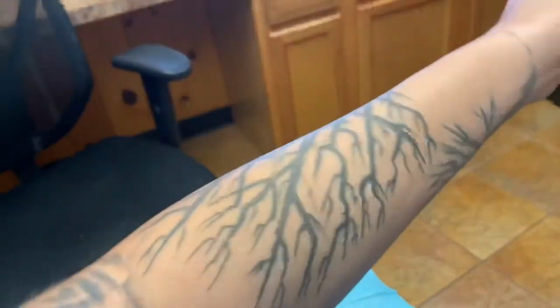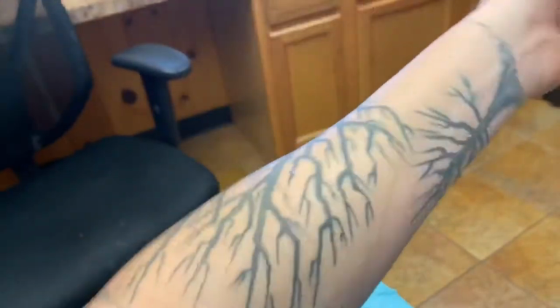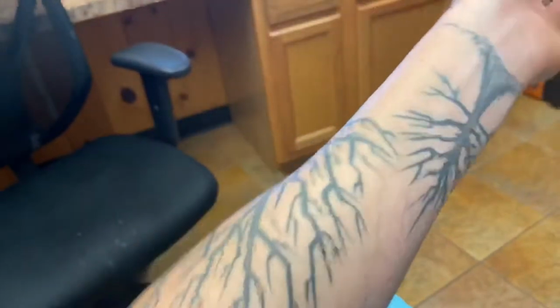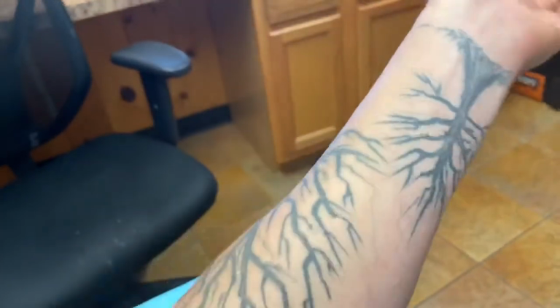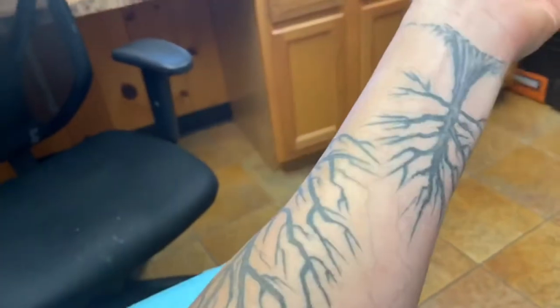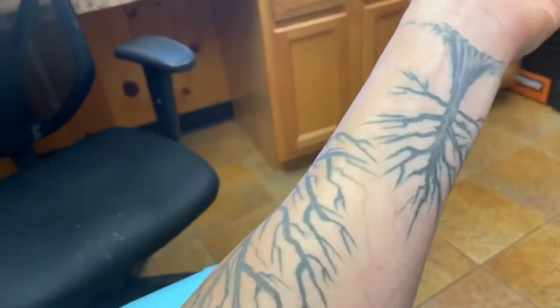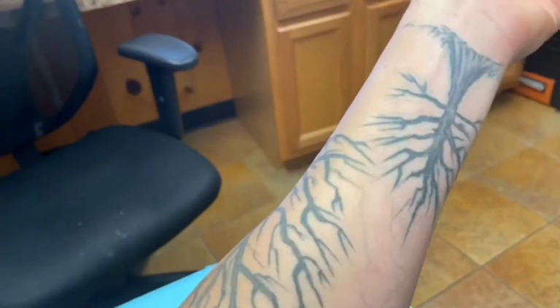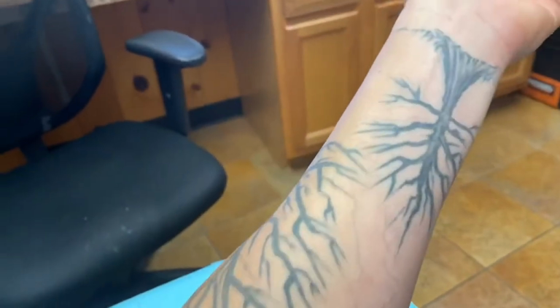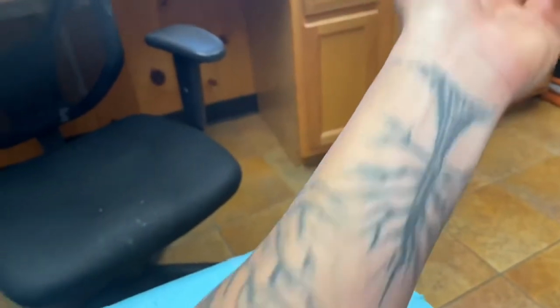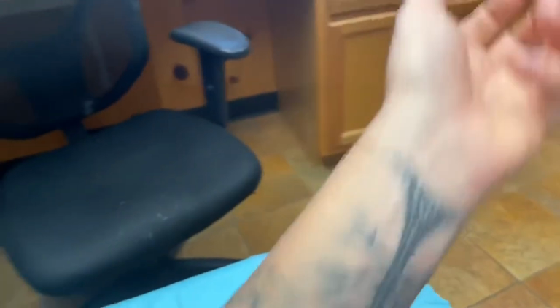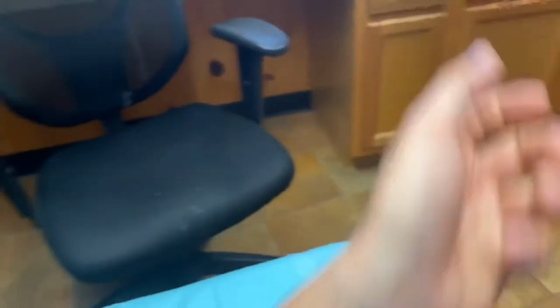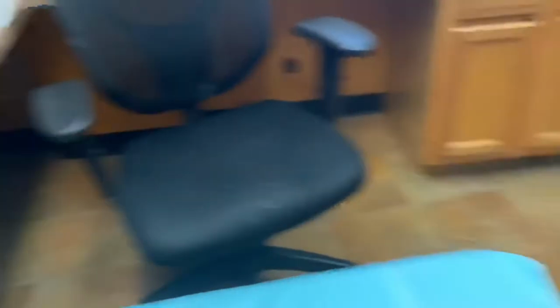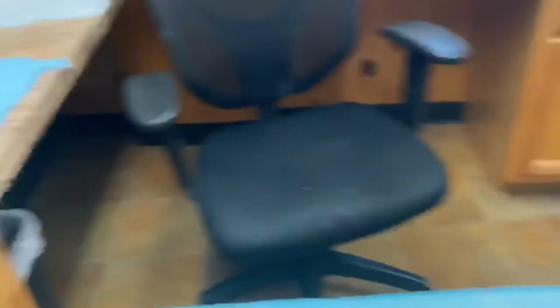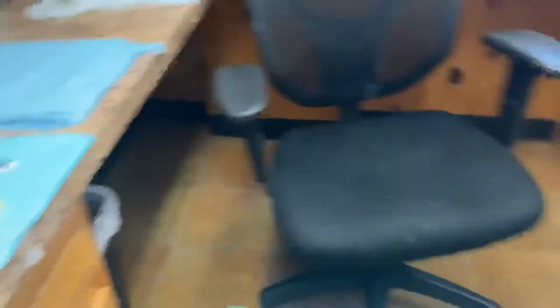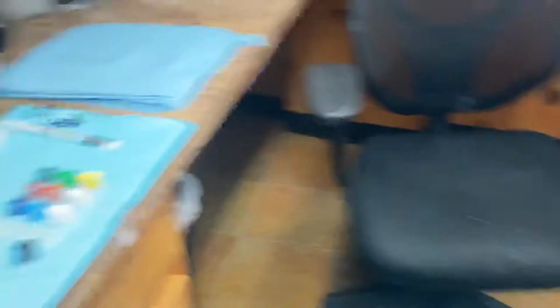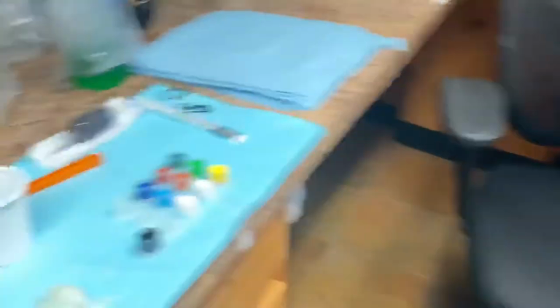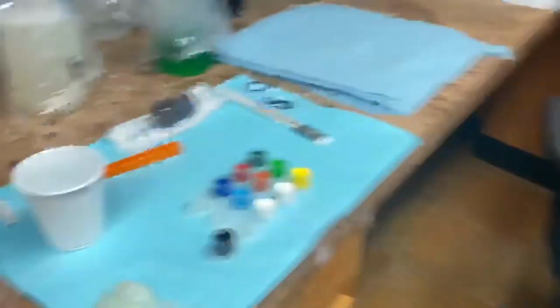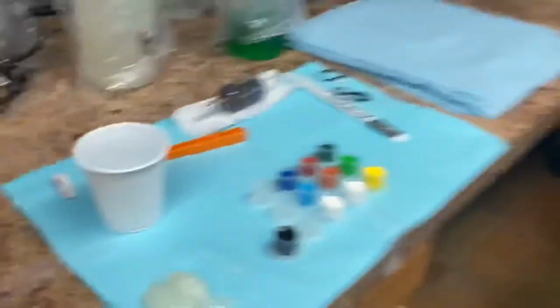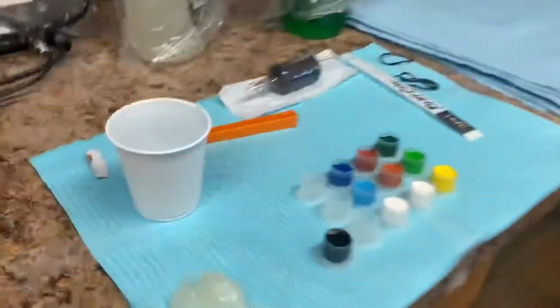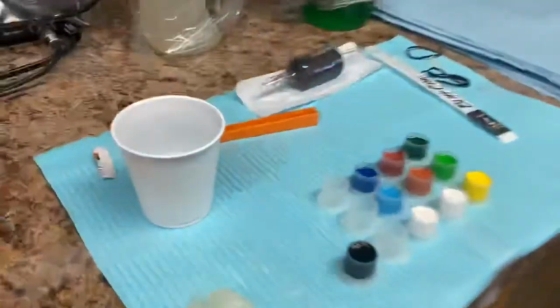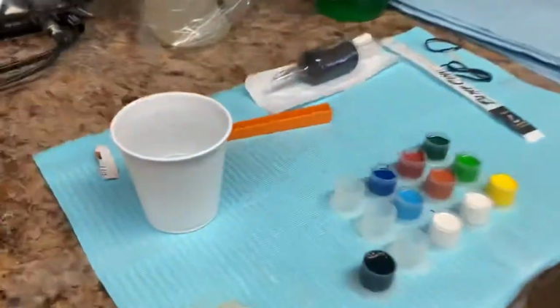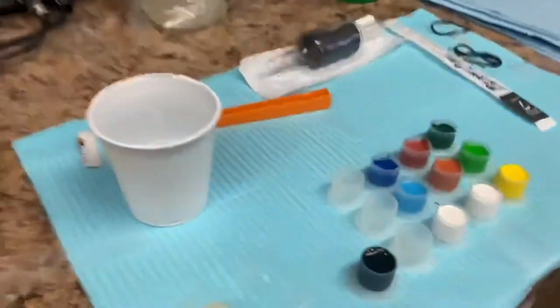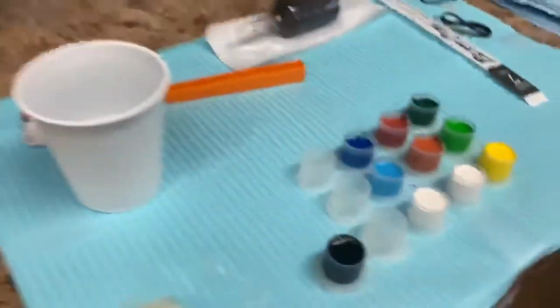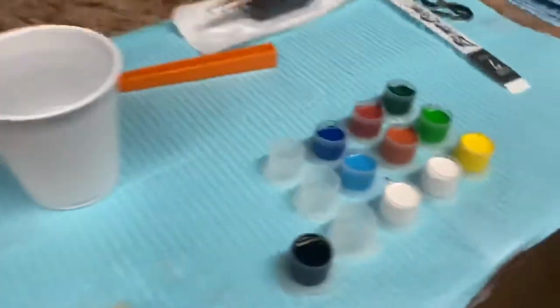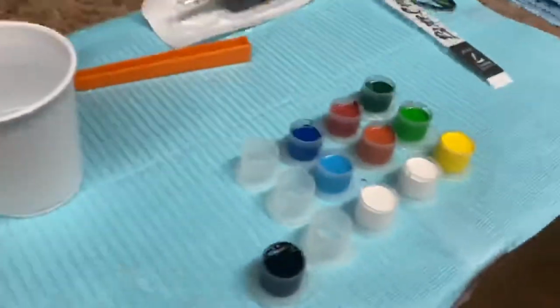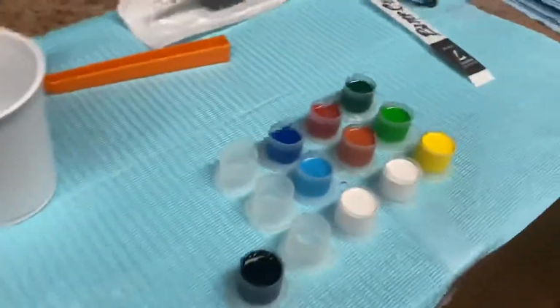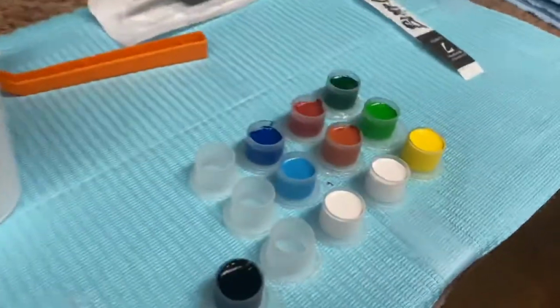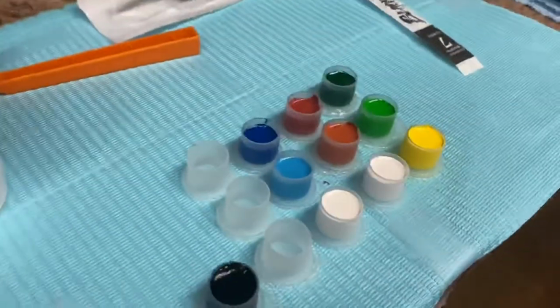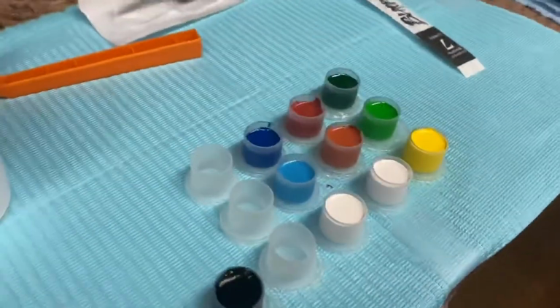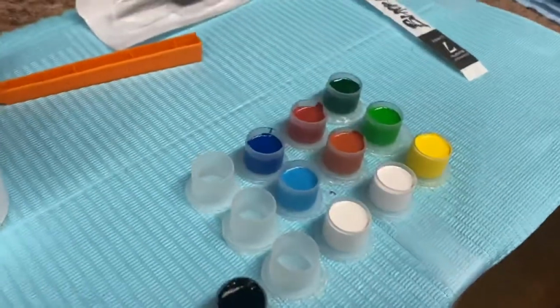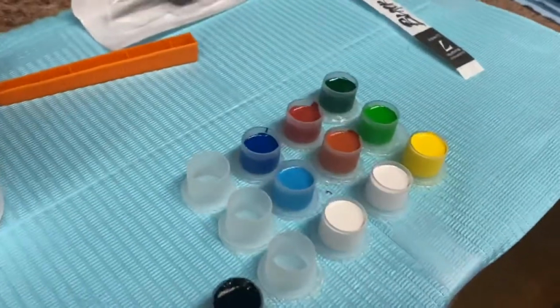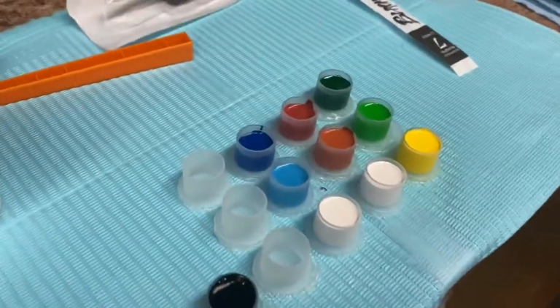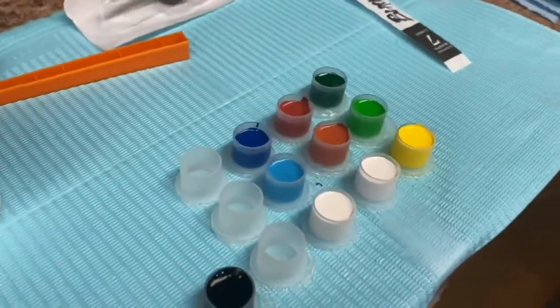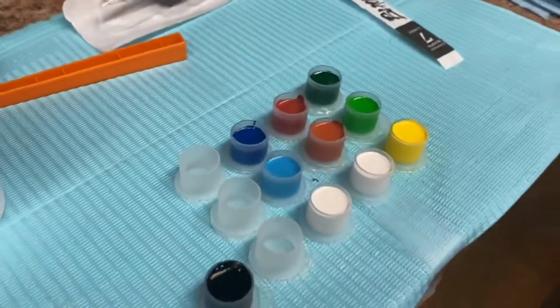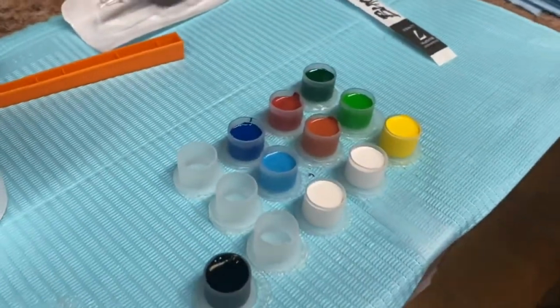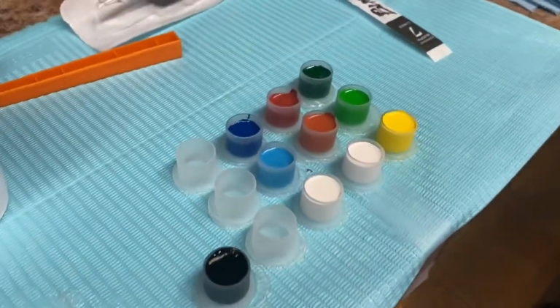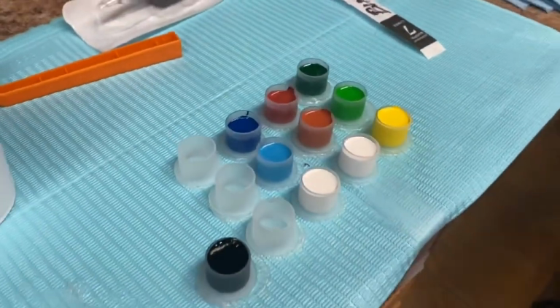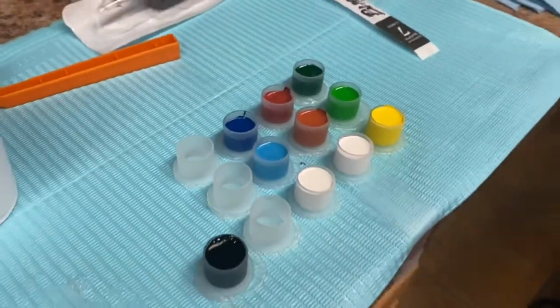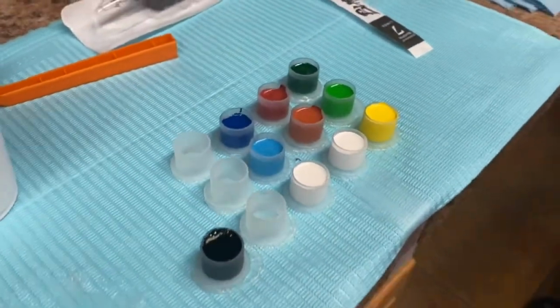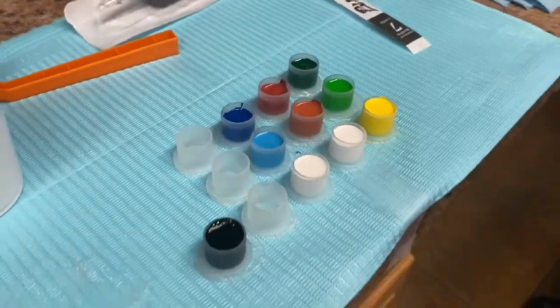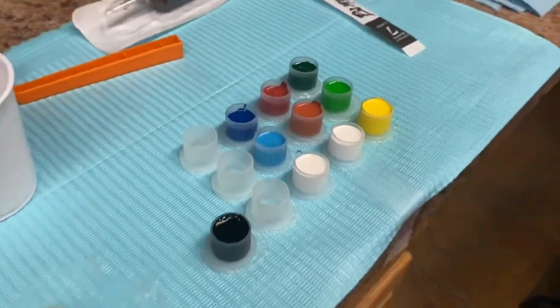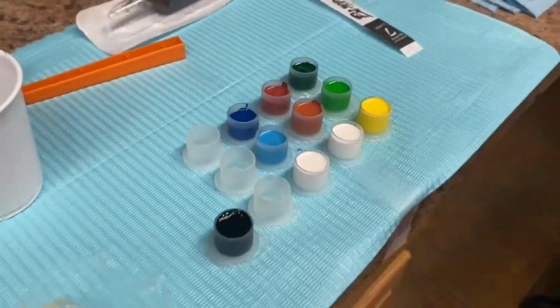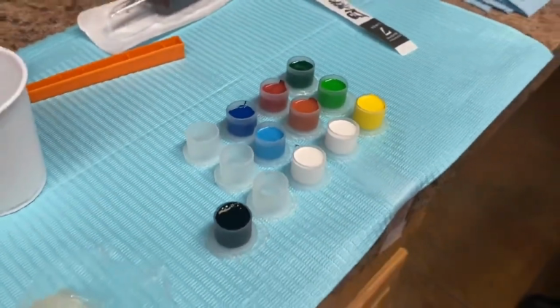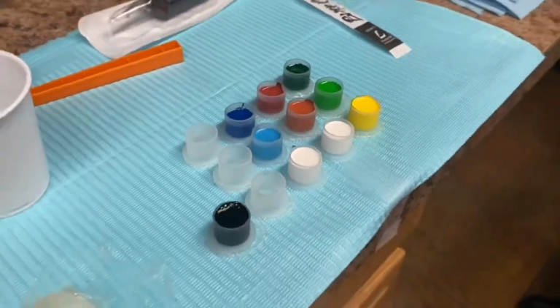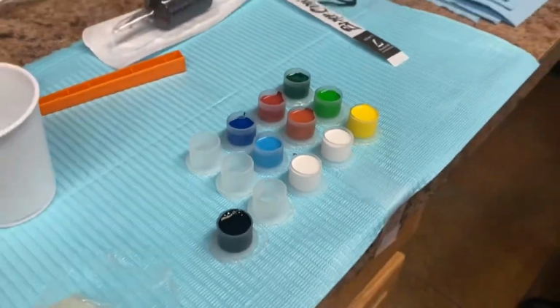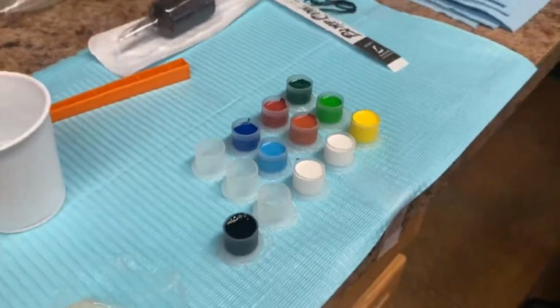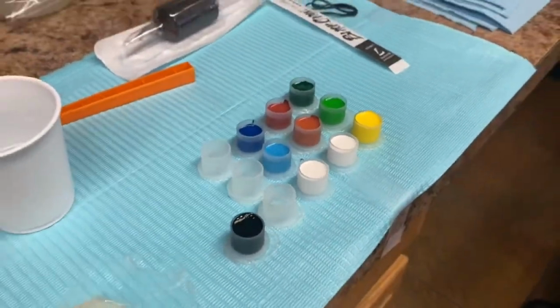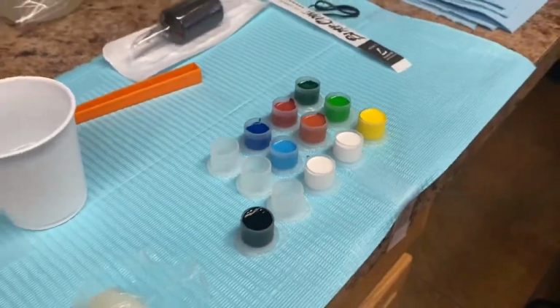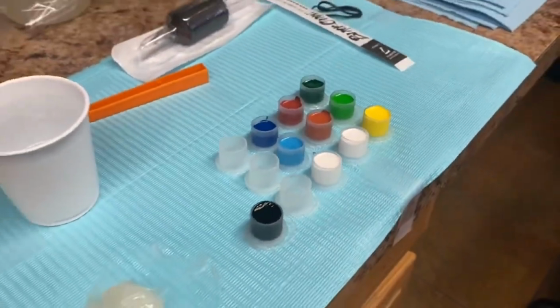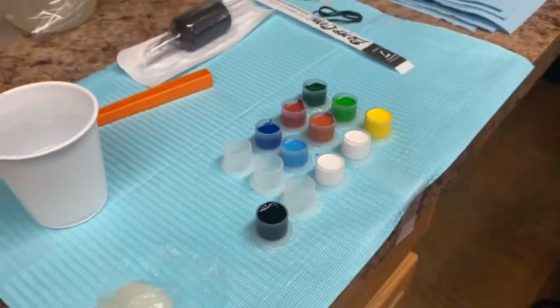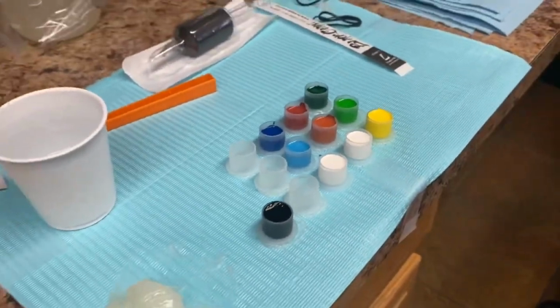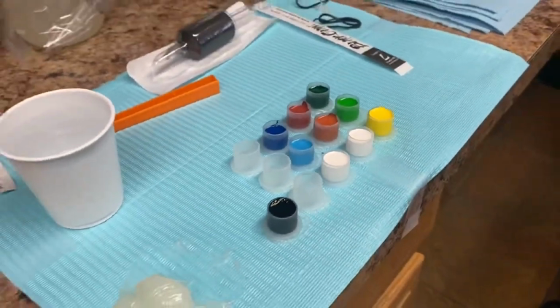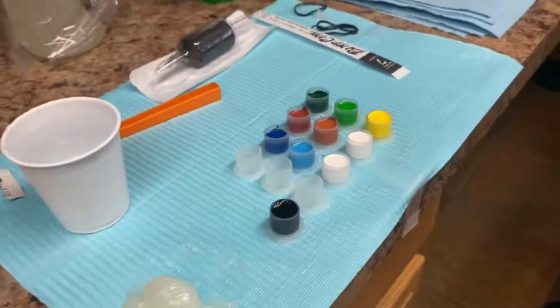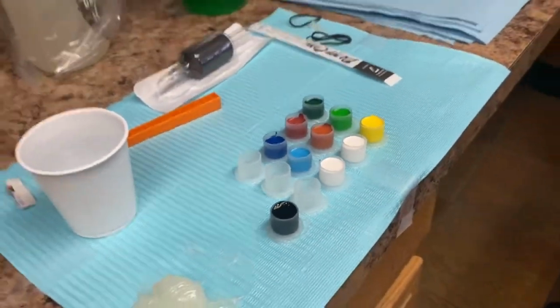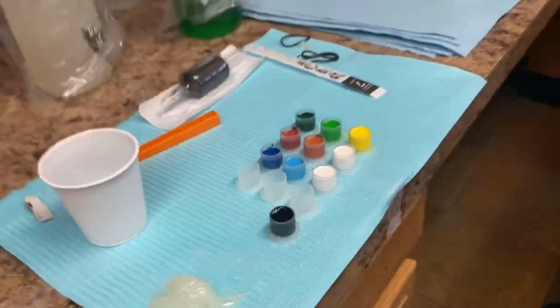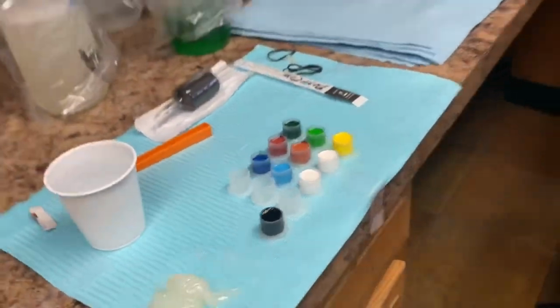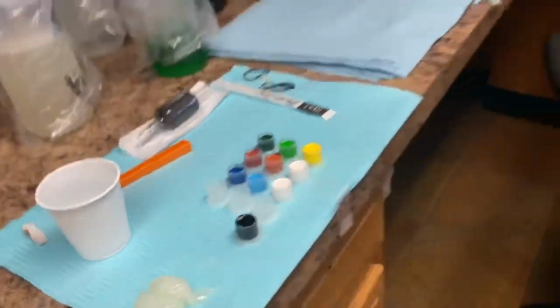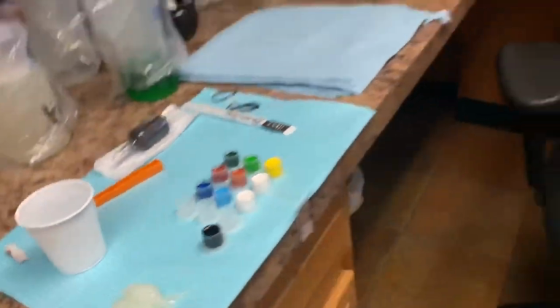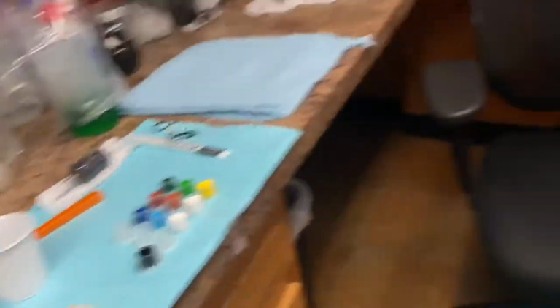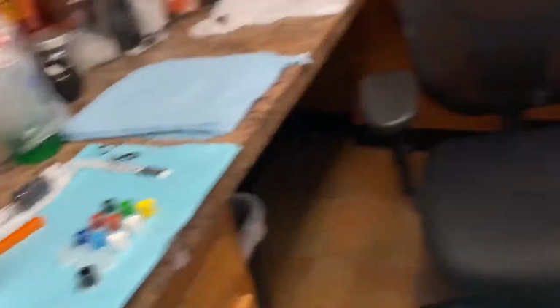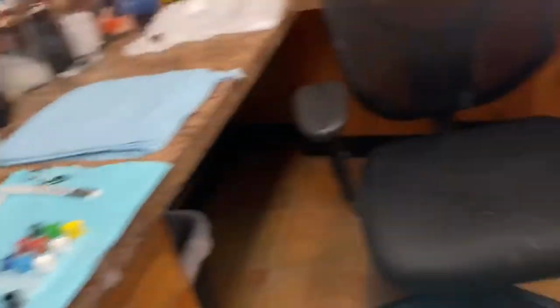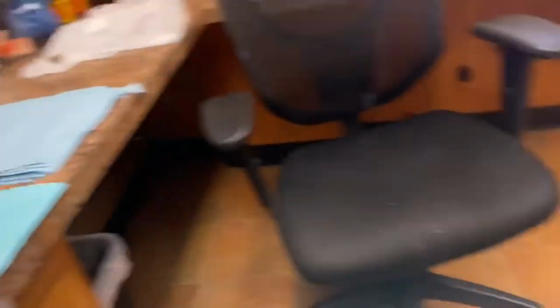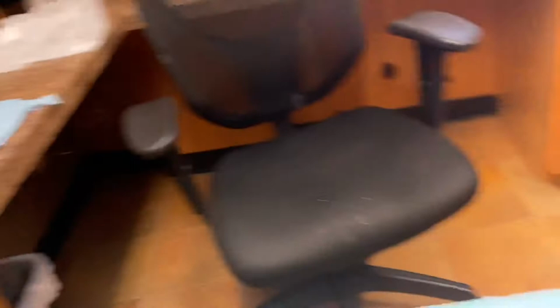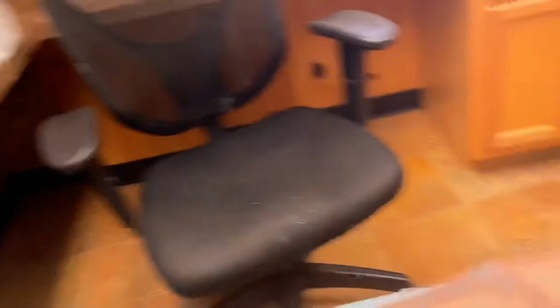Shaved up, ready to go. That's the colors we're doing. Let's do it.